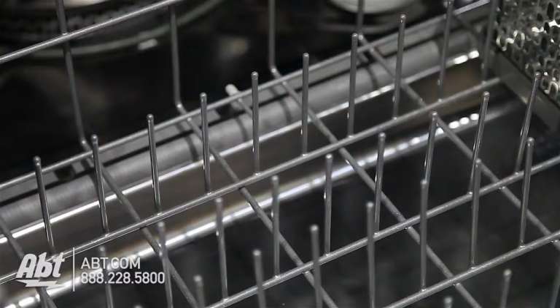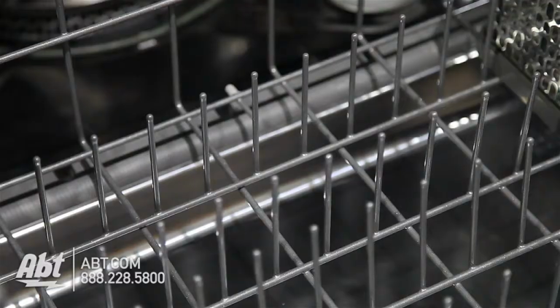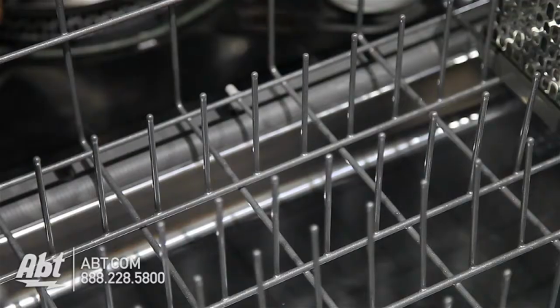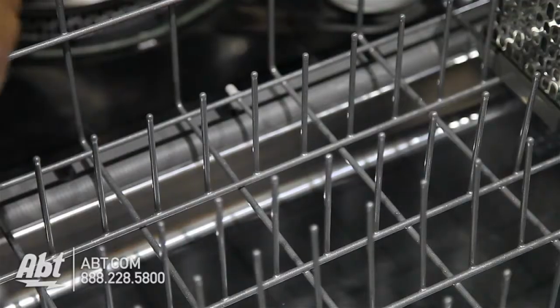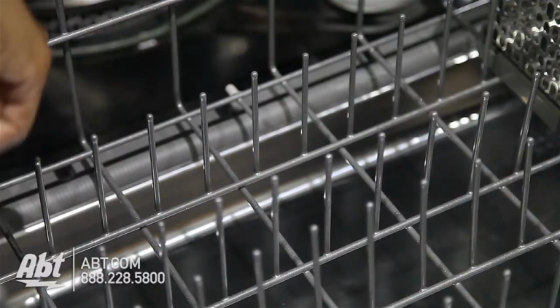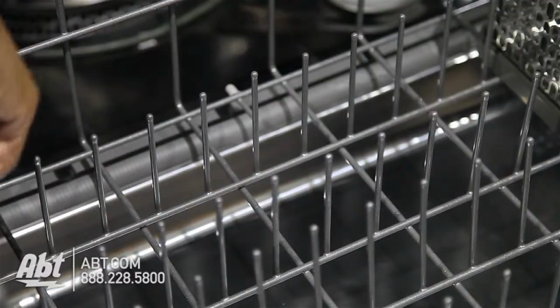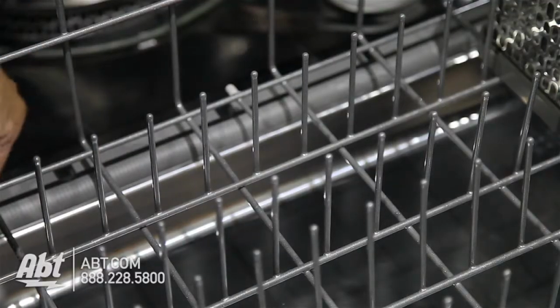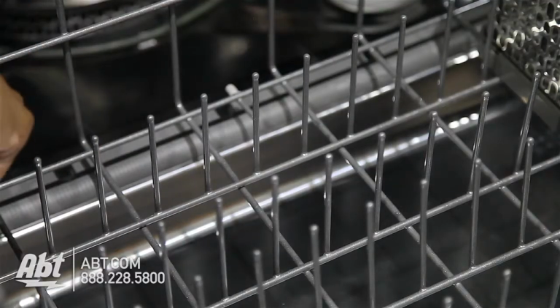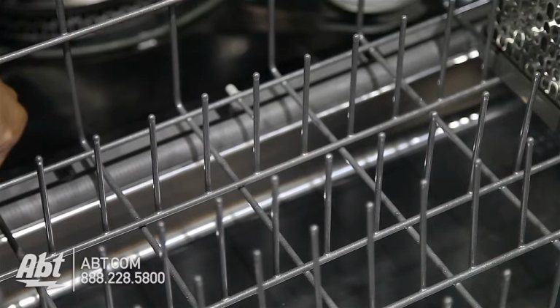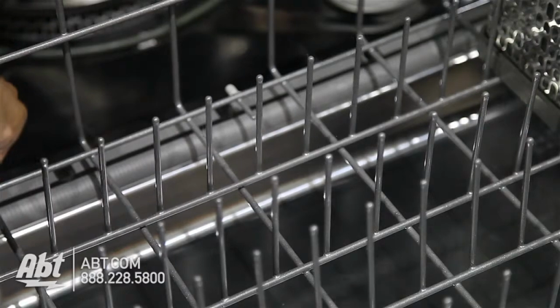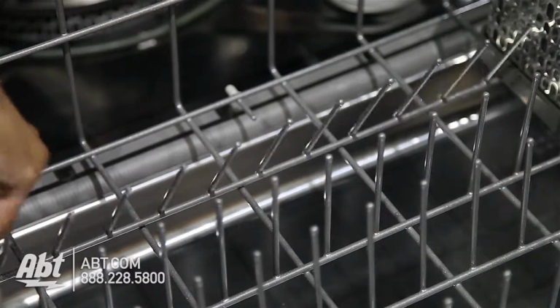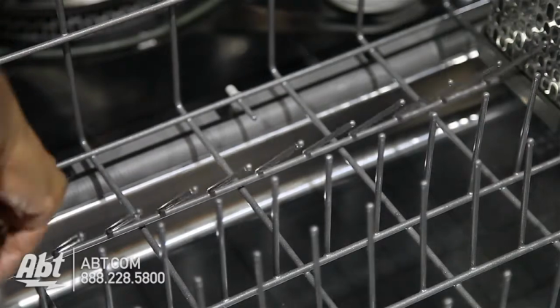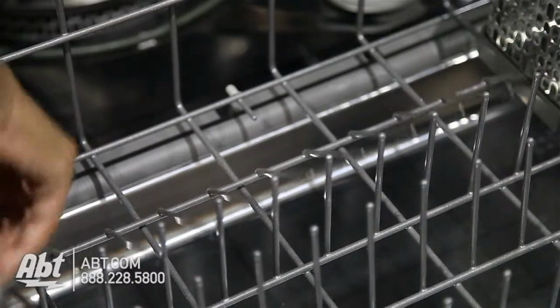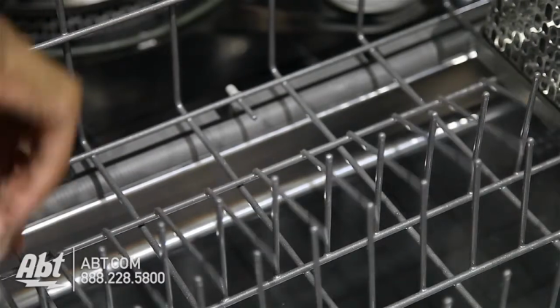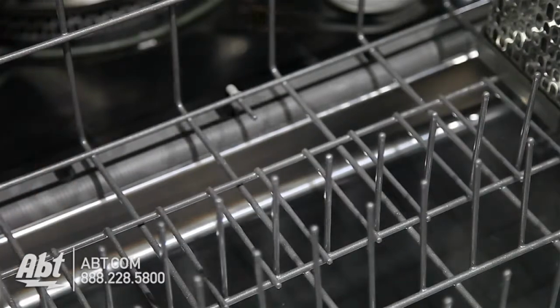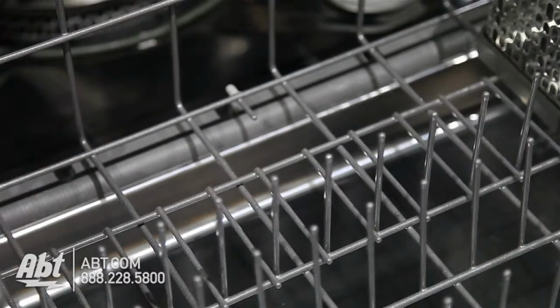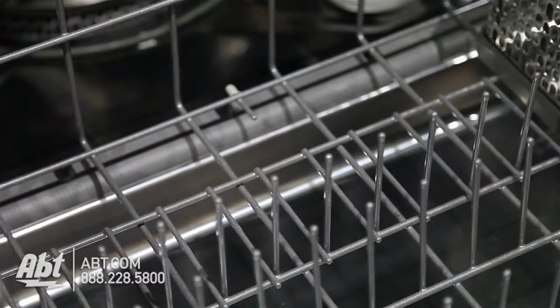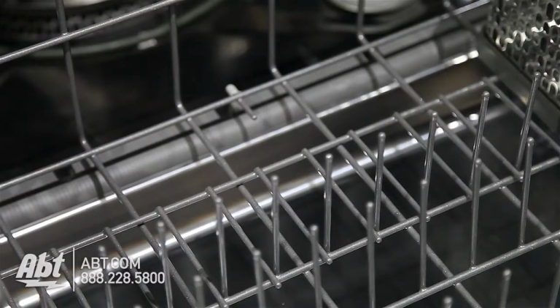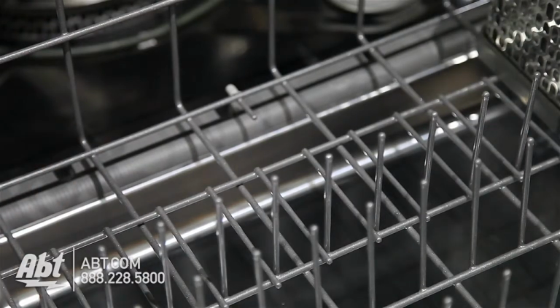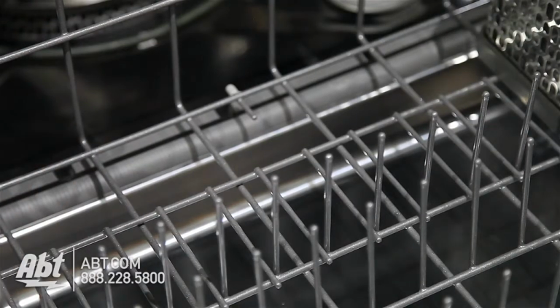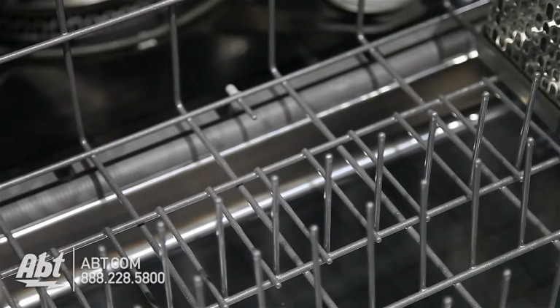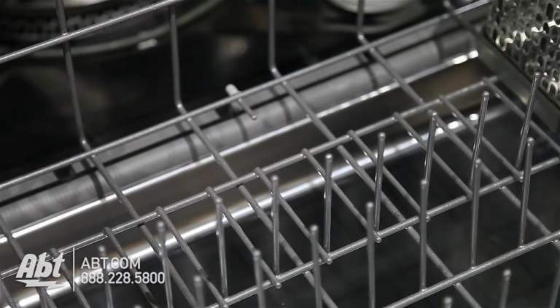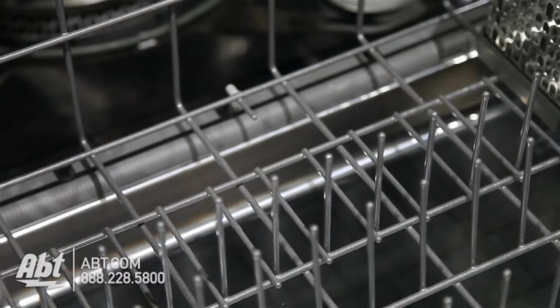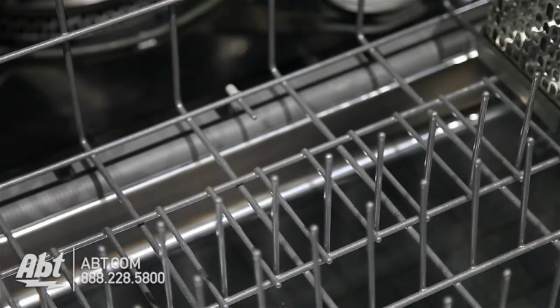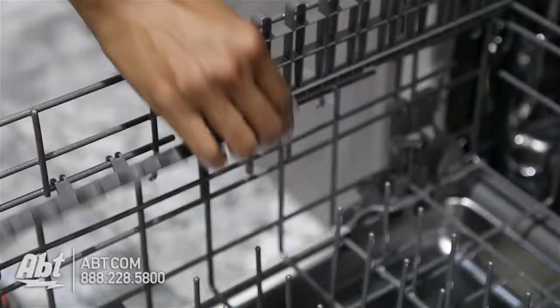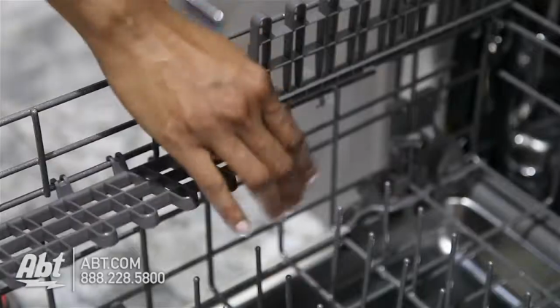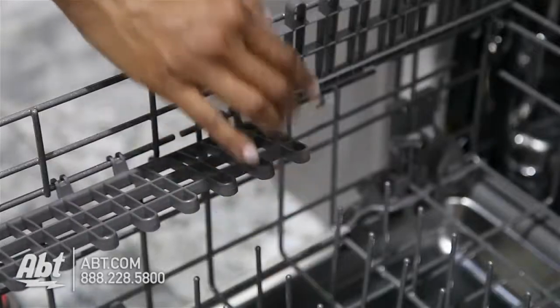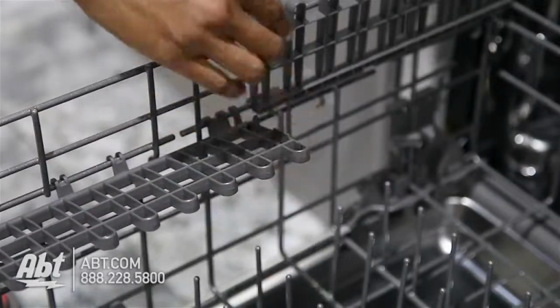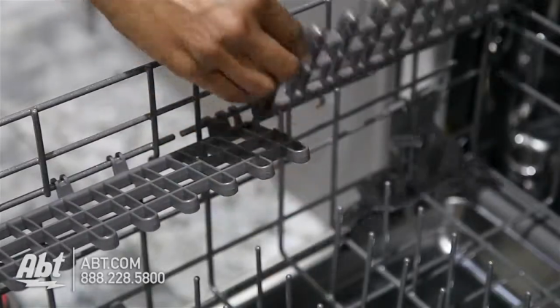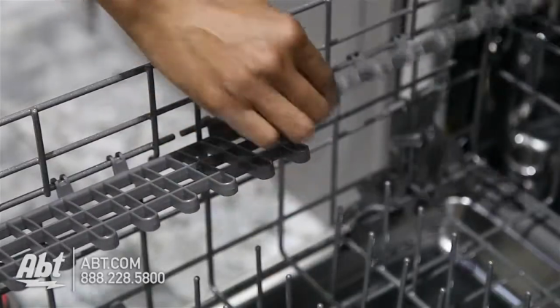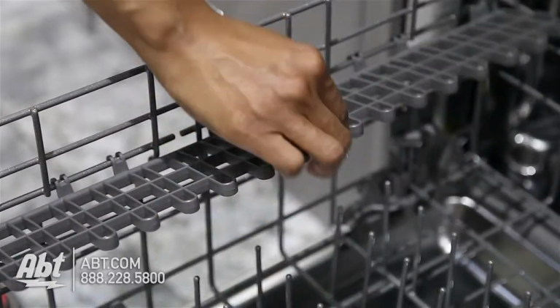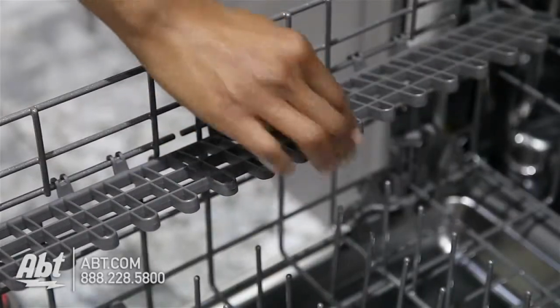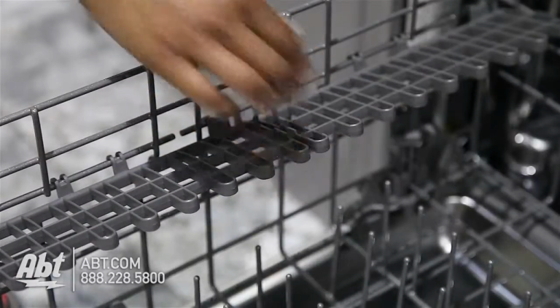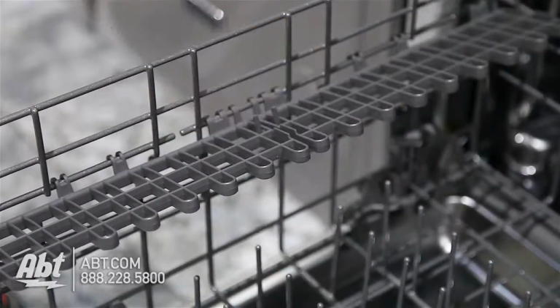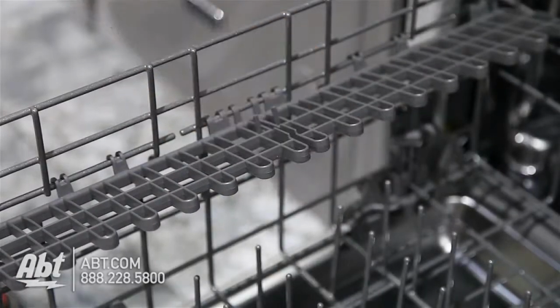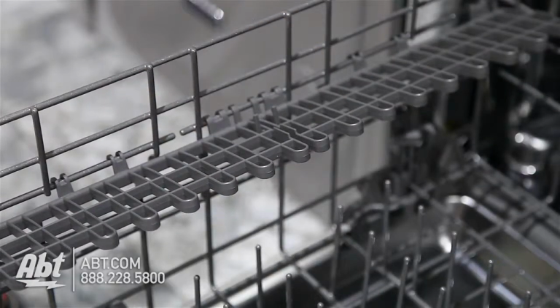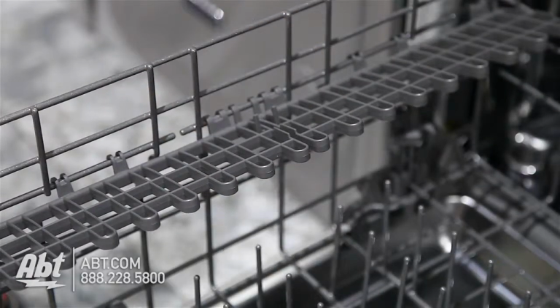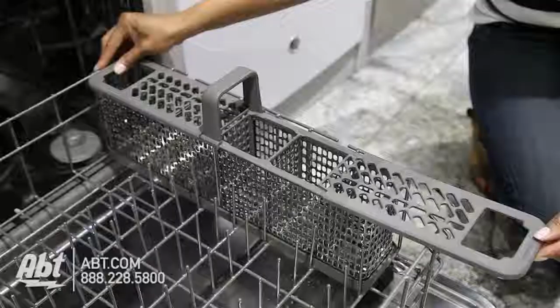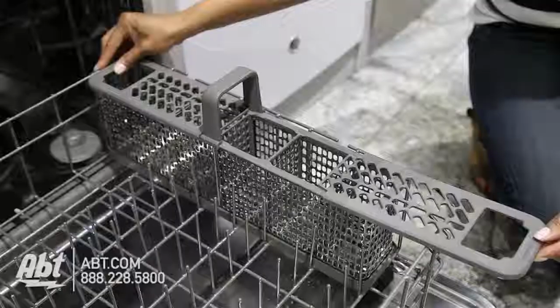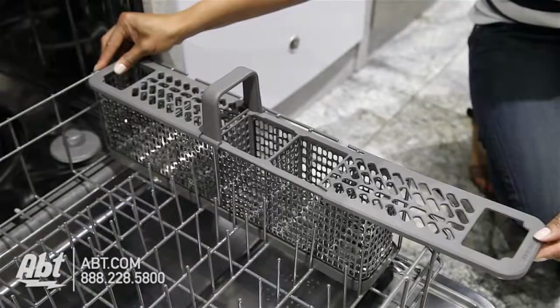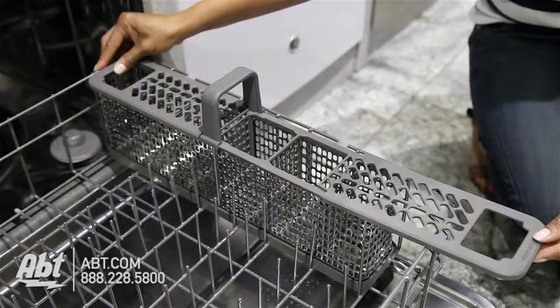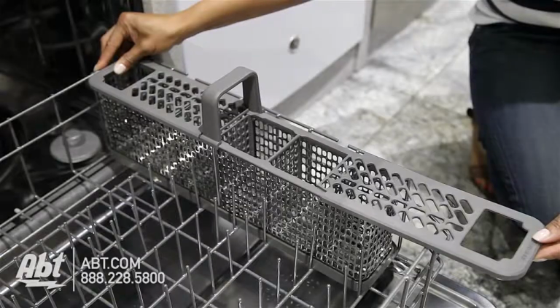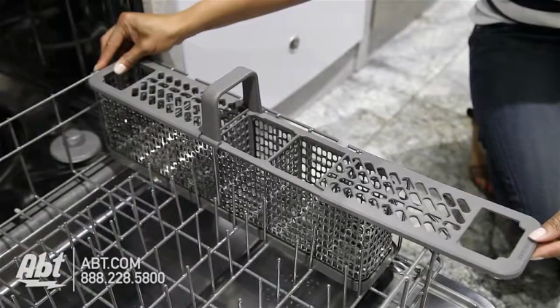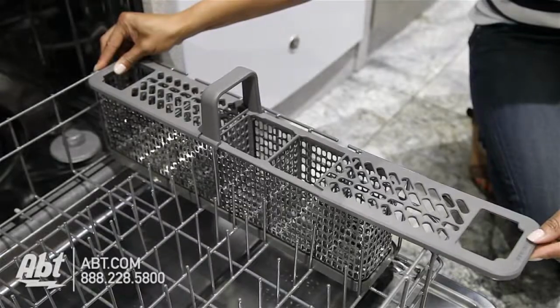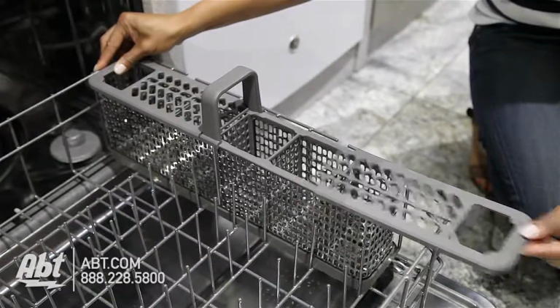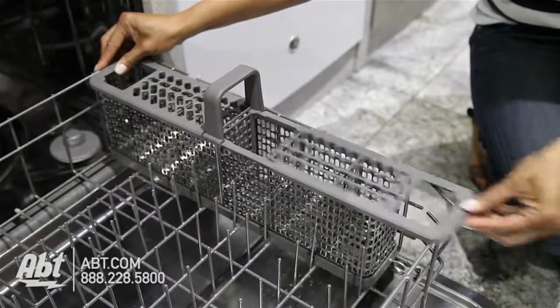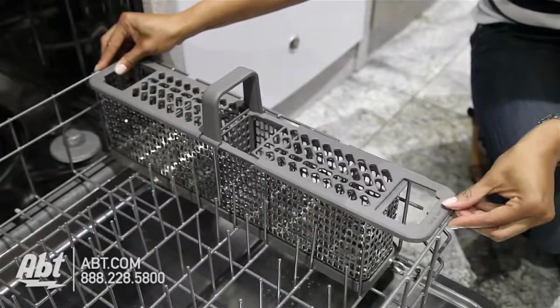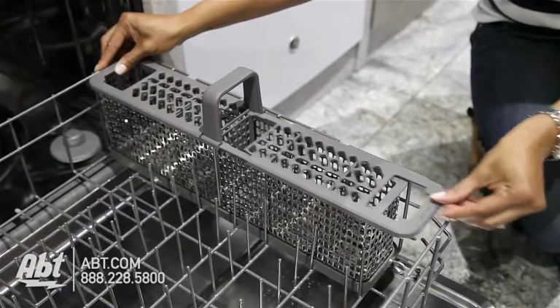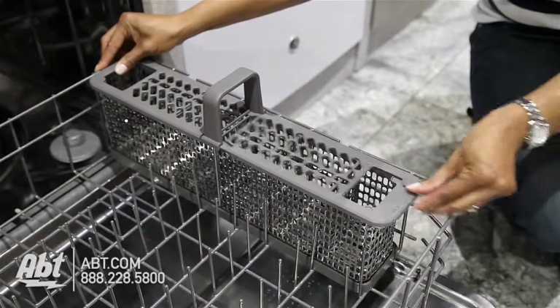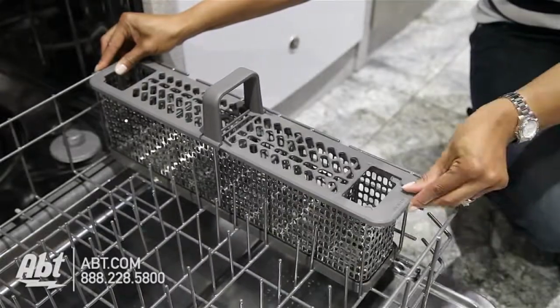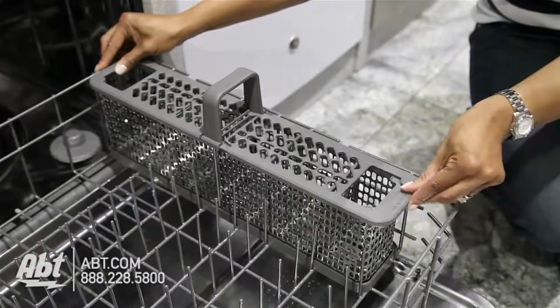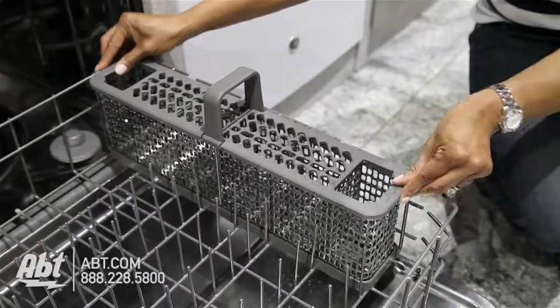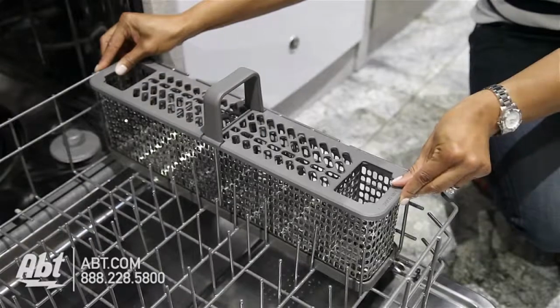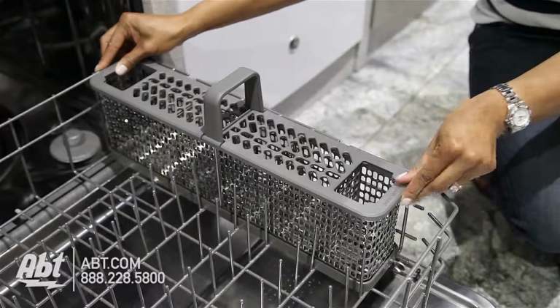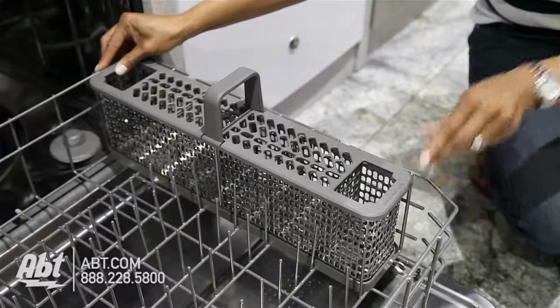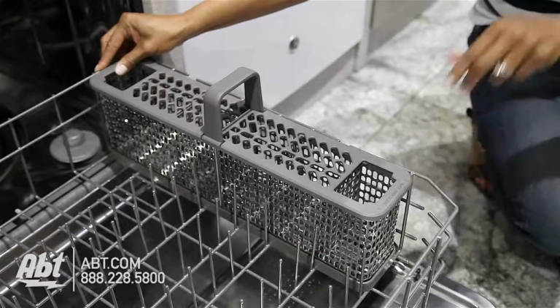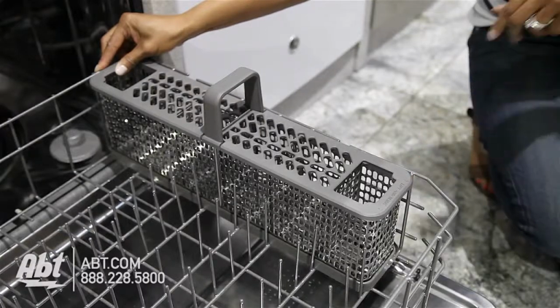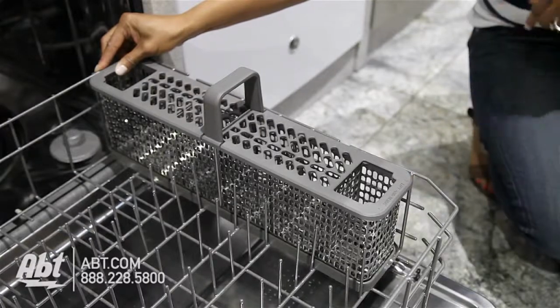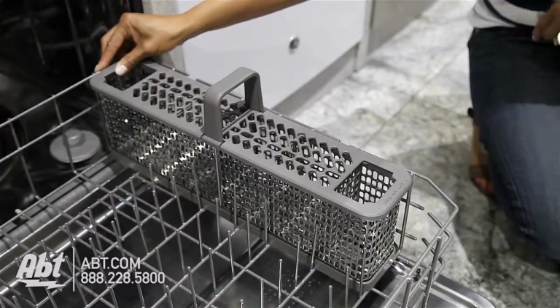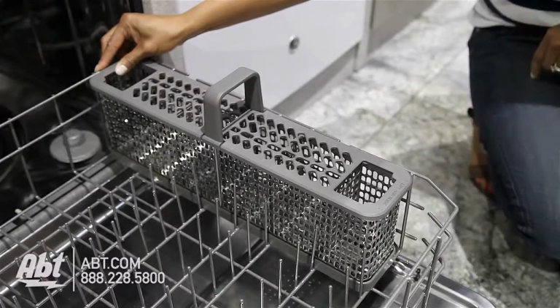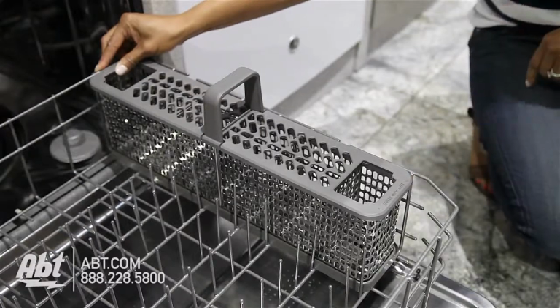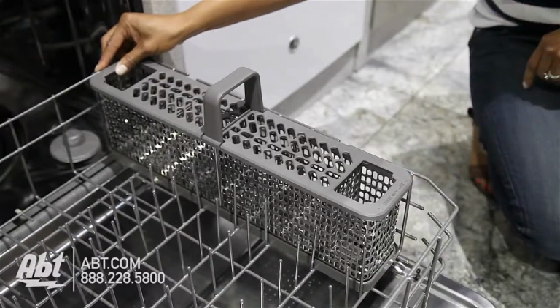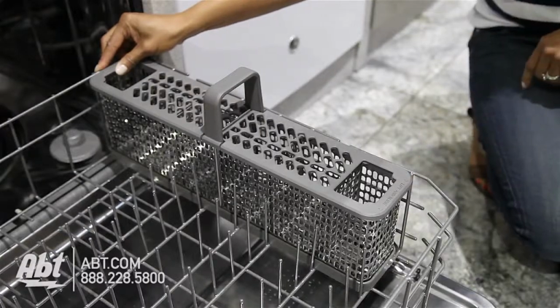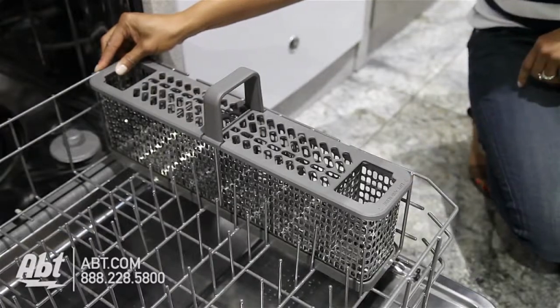The lower rack has one row of folding tines, two utility shelves, and one large silverware basket with compartmentalized lids.